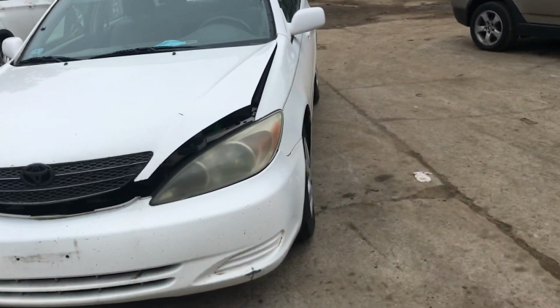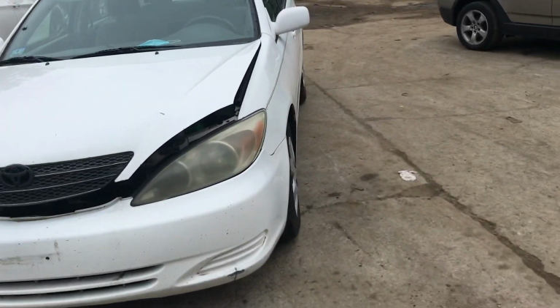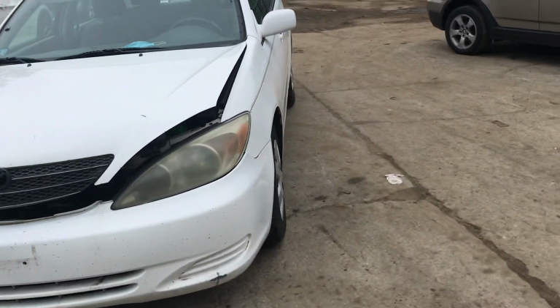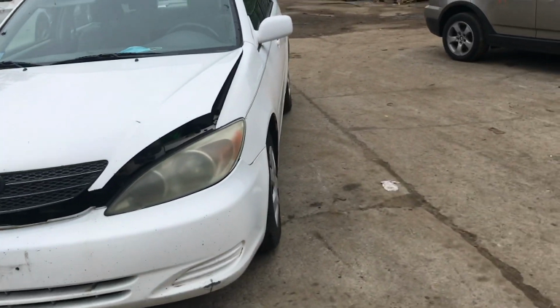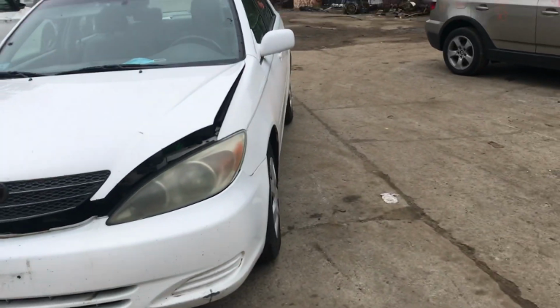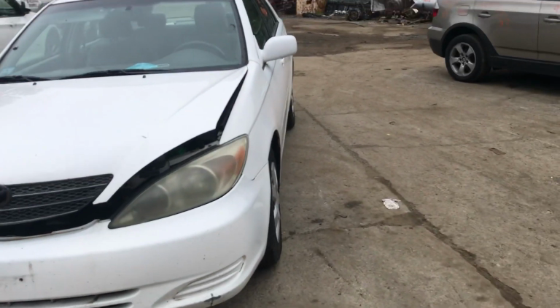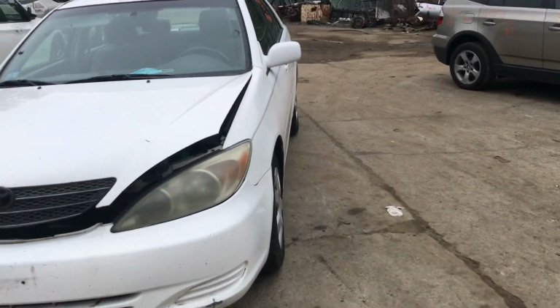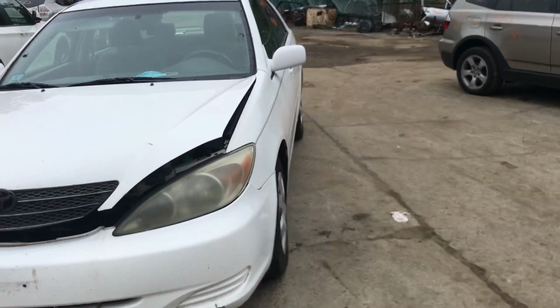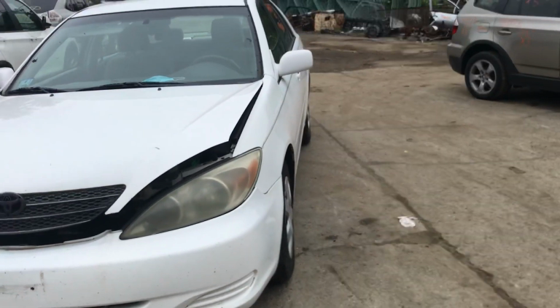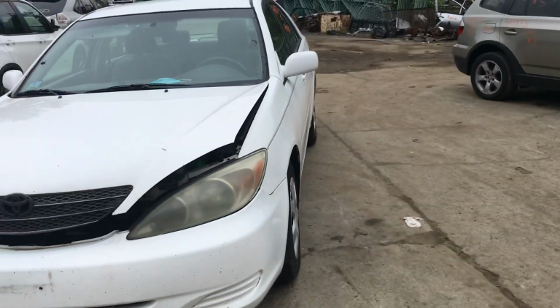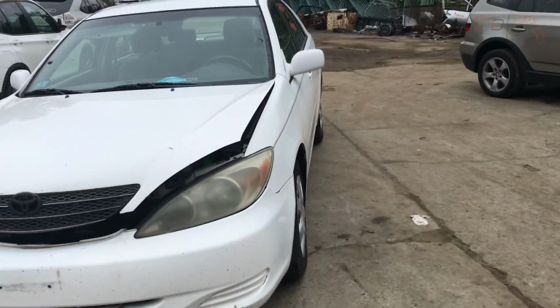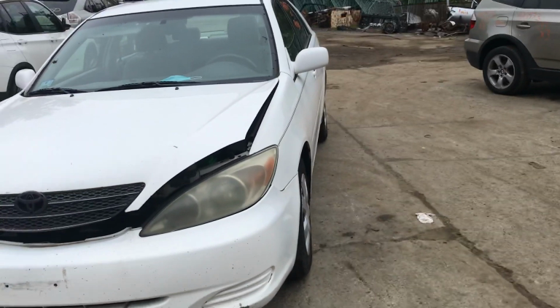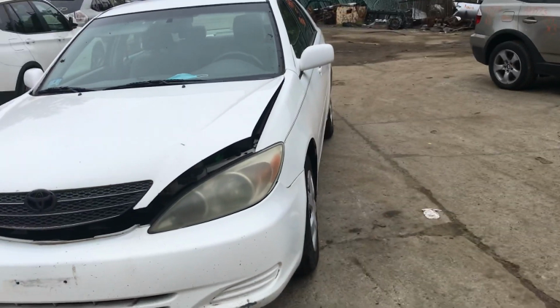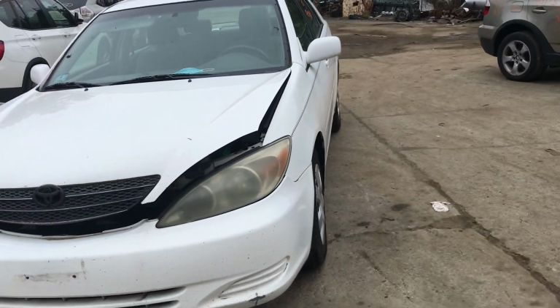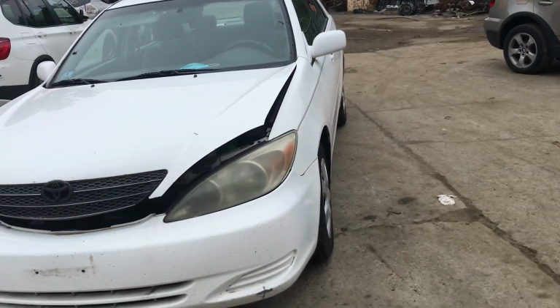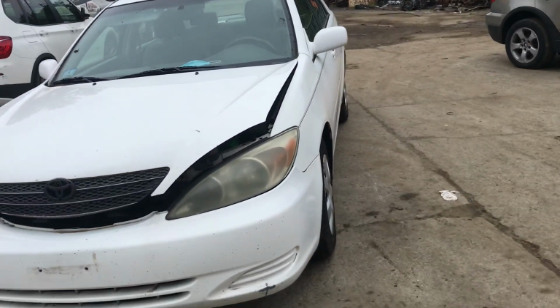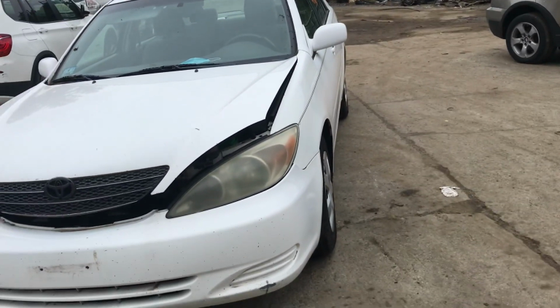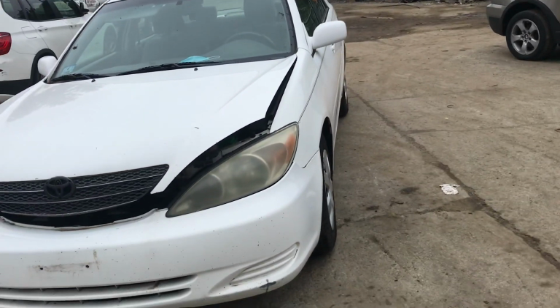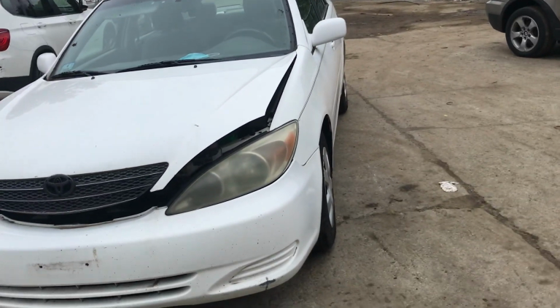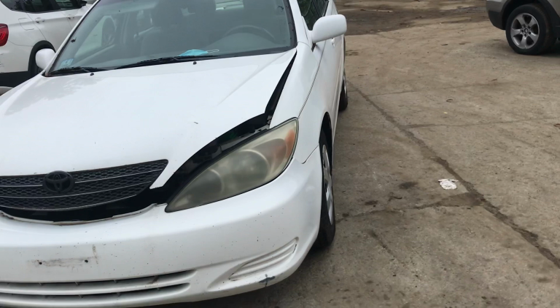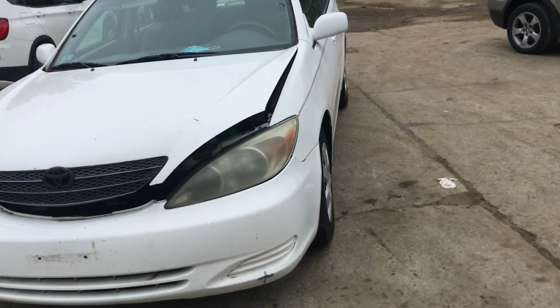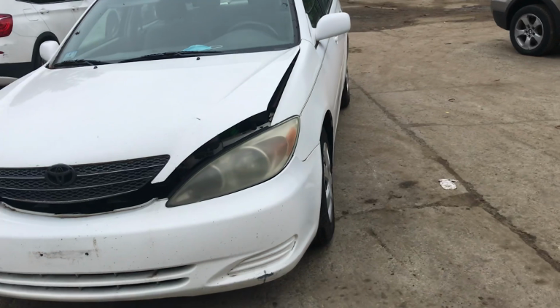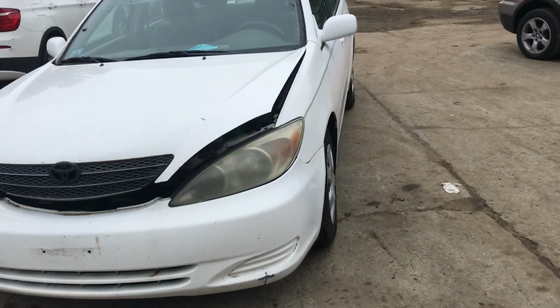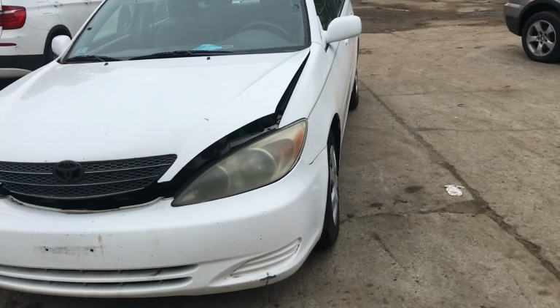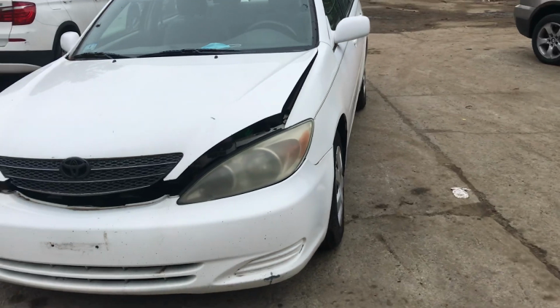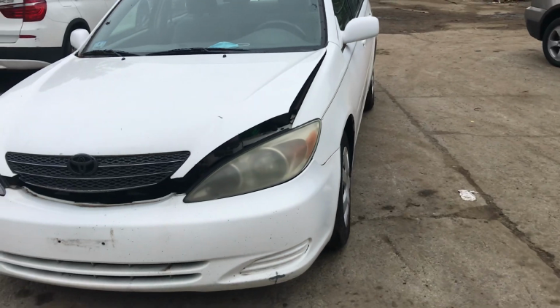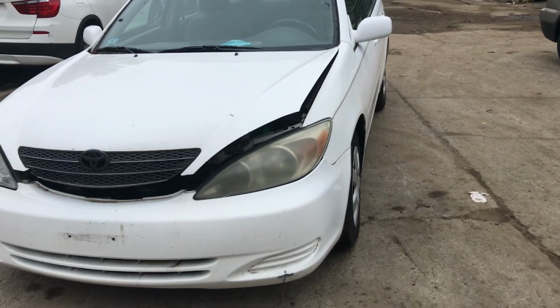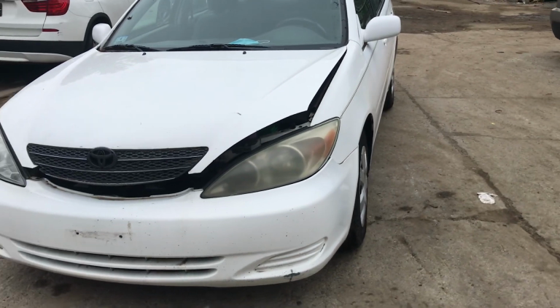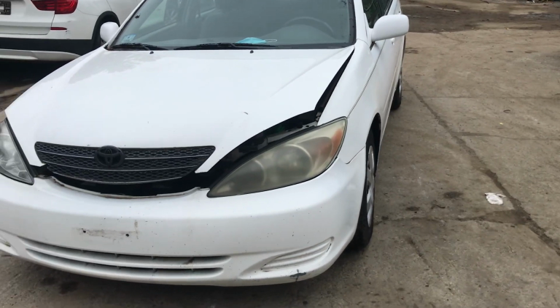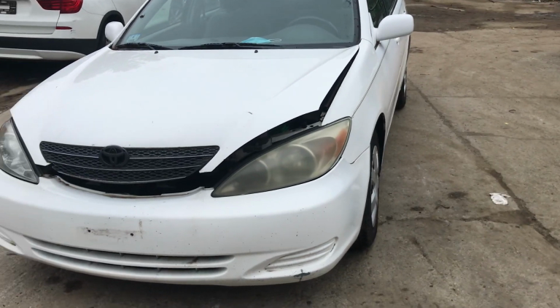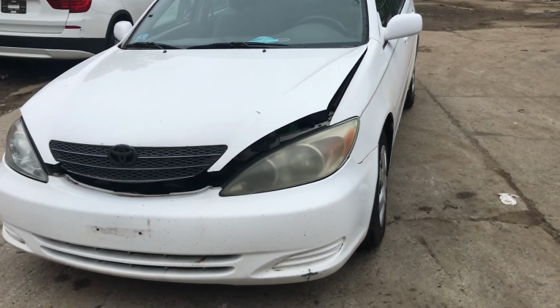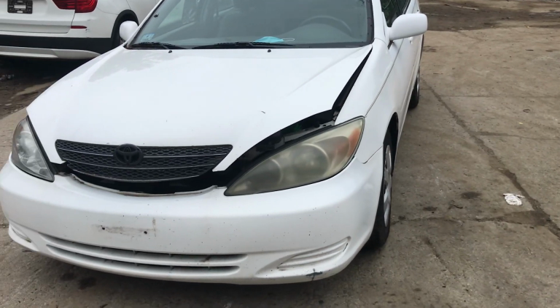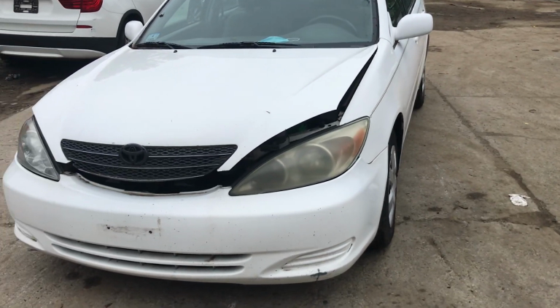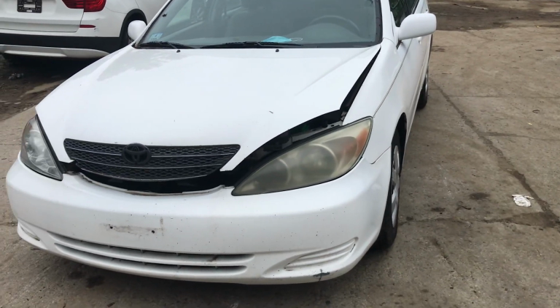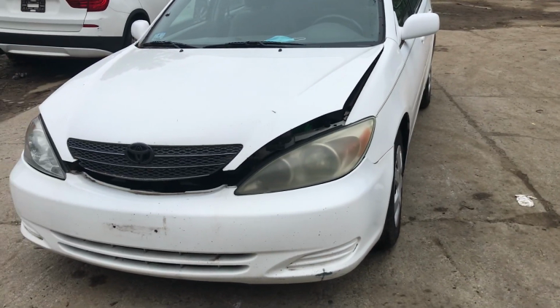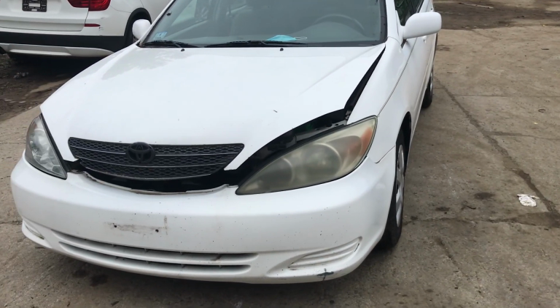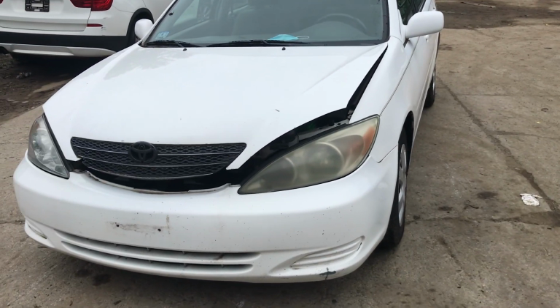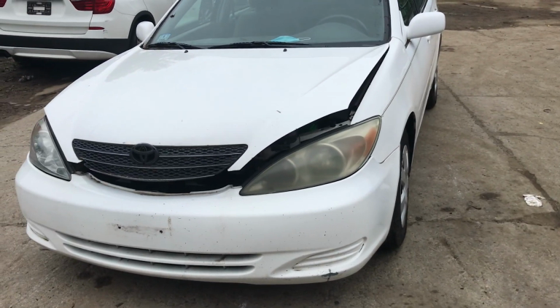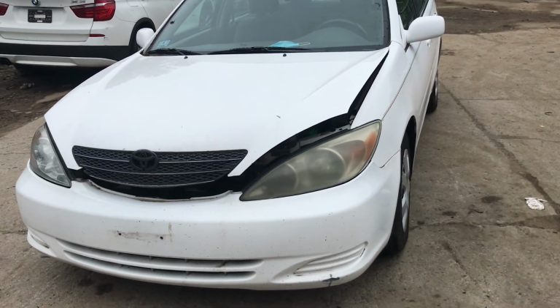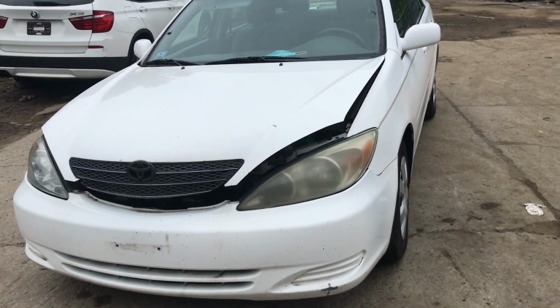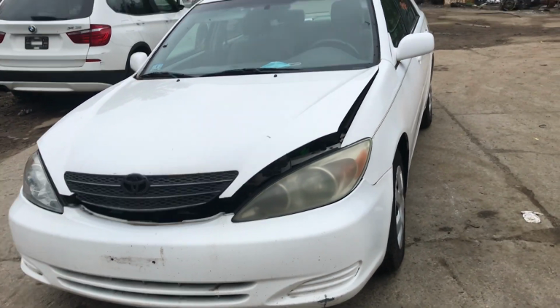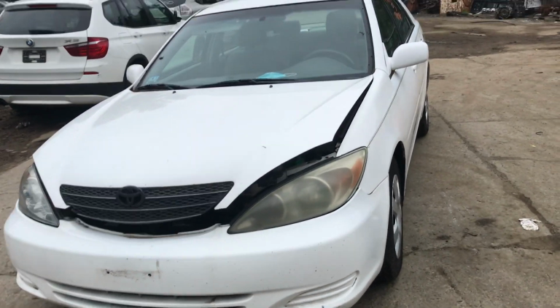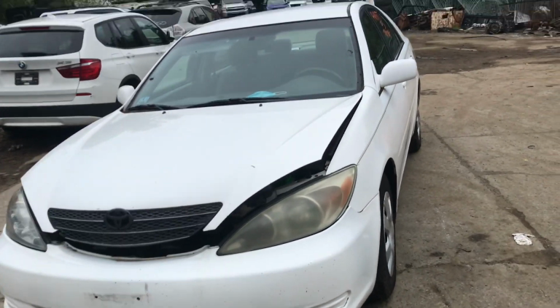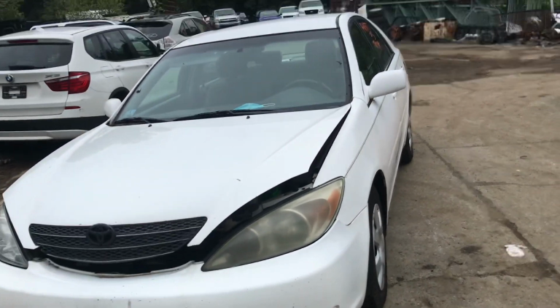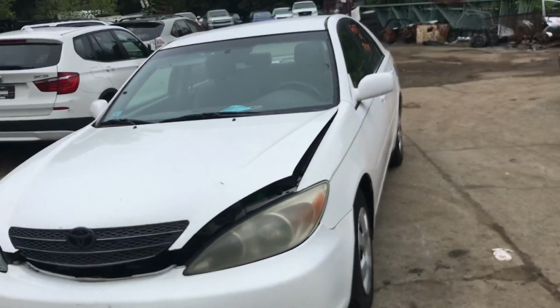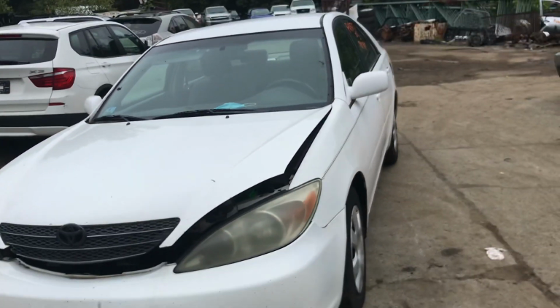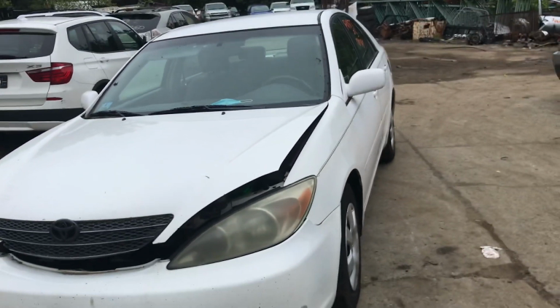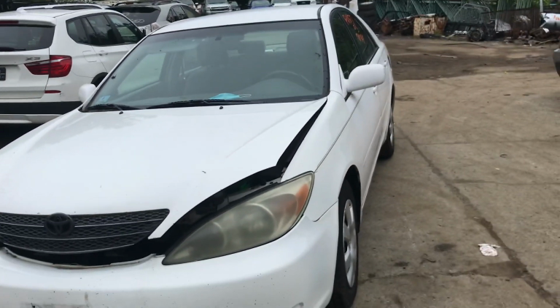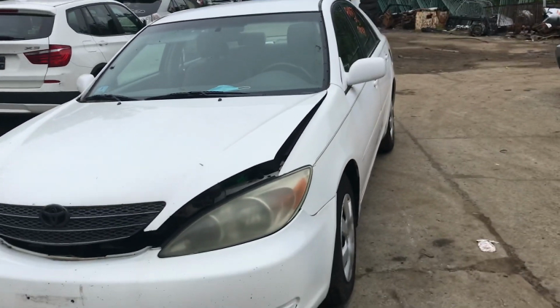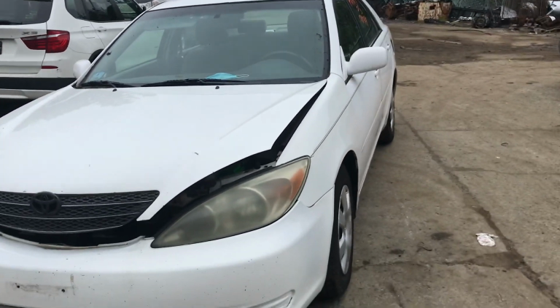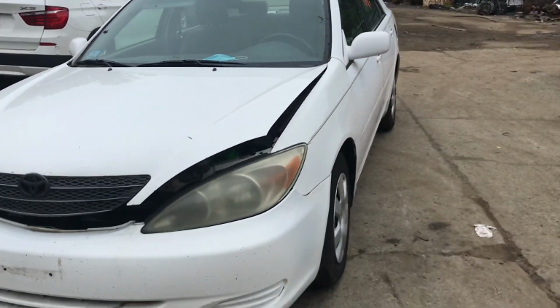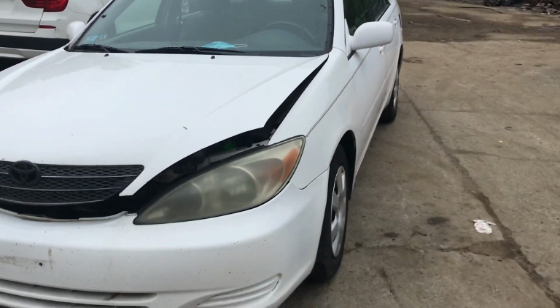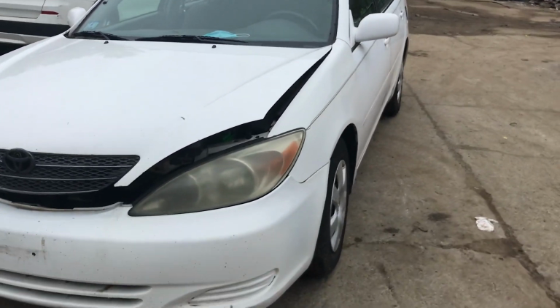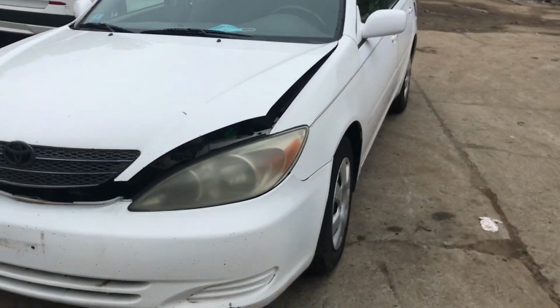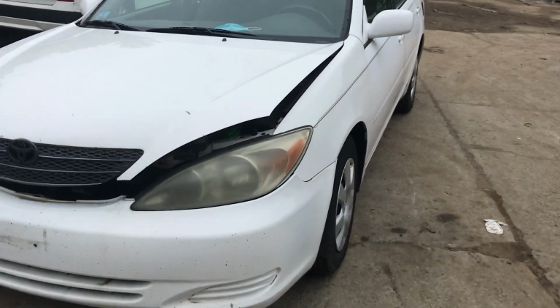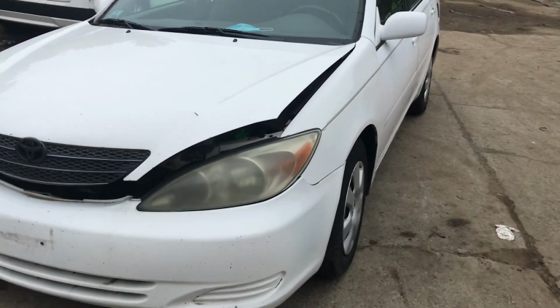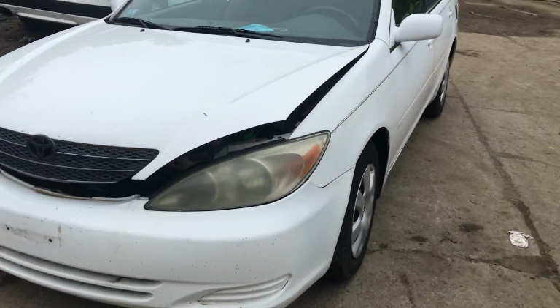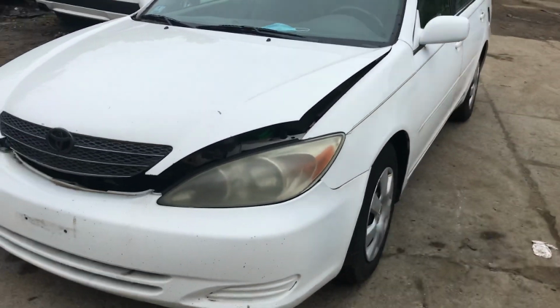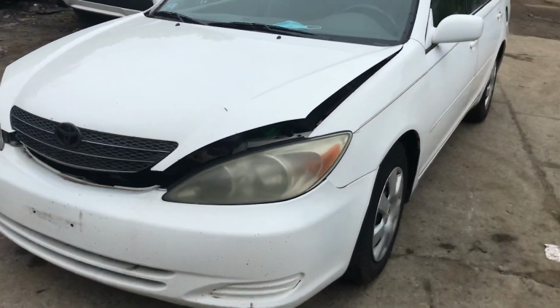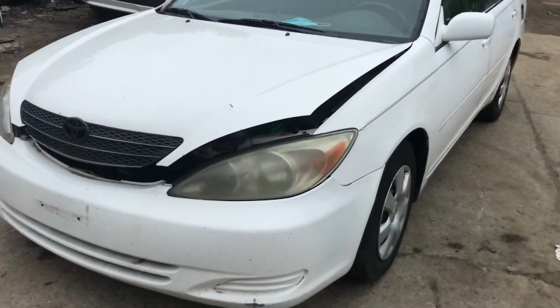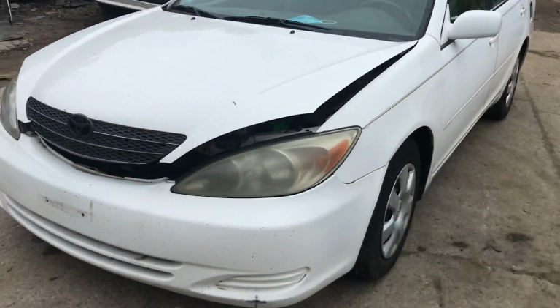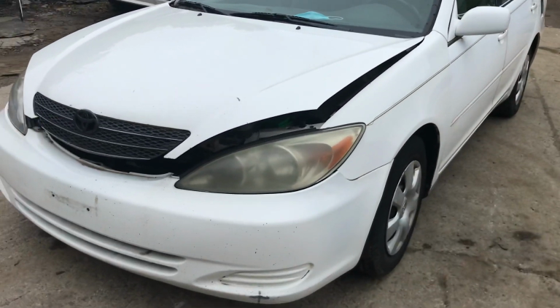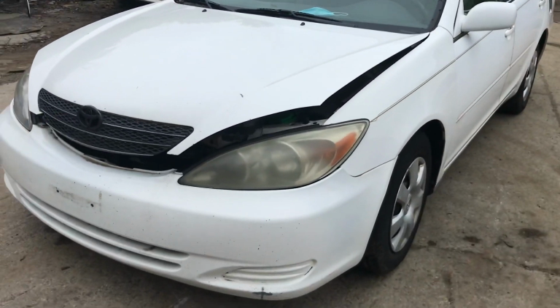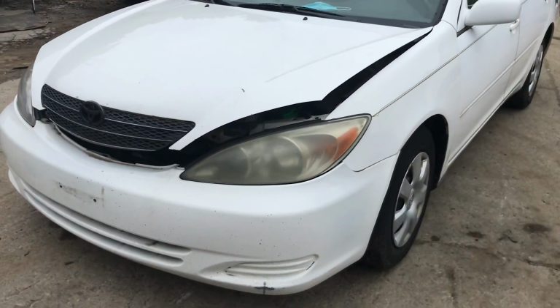2003 Toyota Camry. Car starts. Sounds fine. Sounds like it has an exhaust leak.